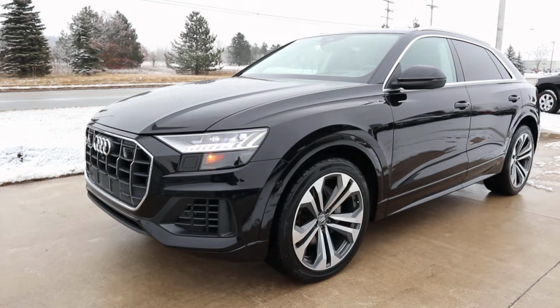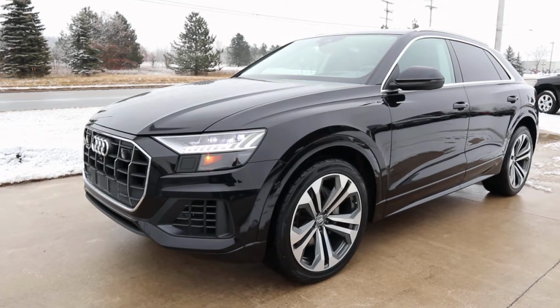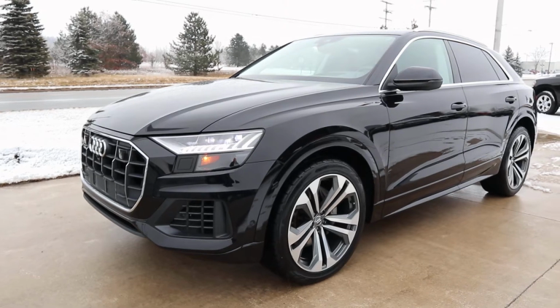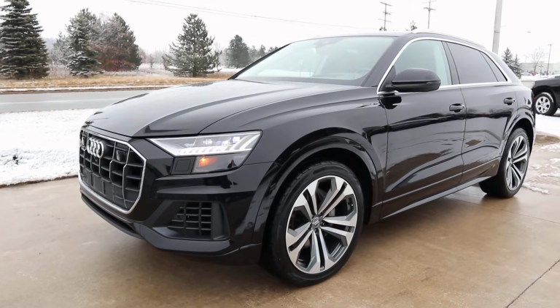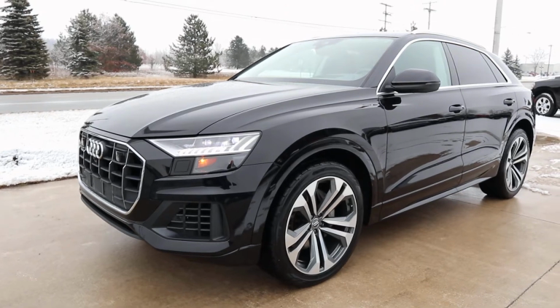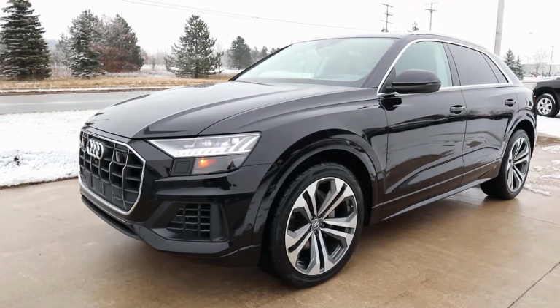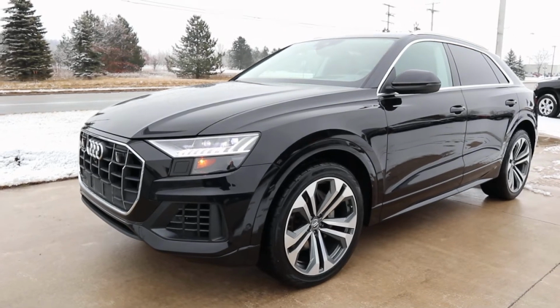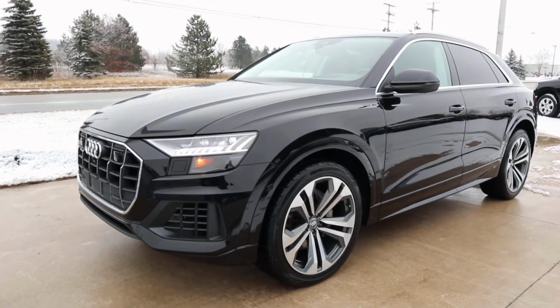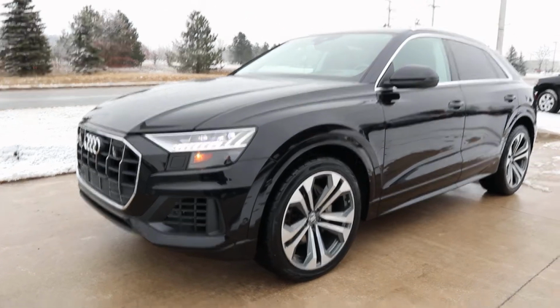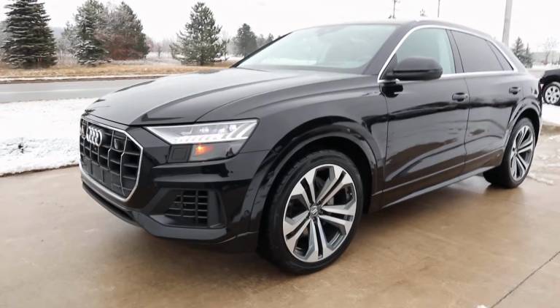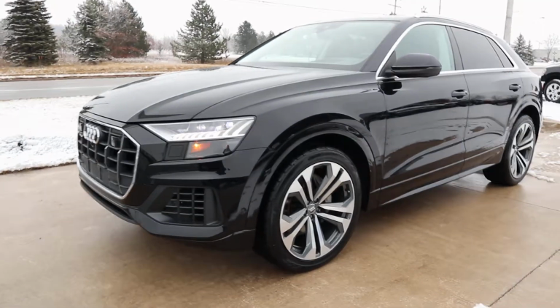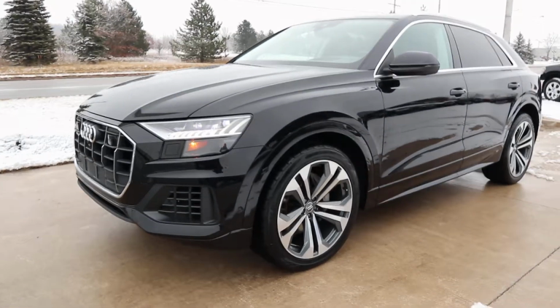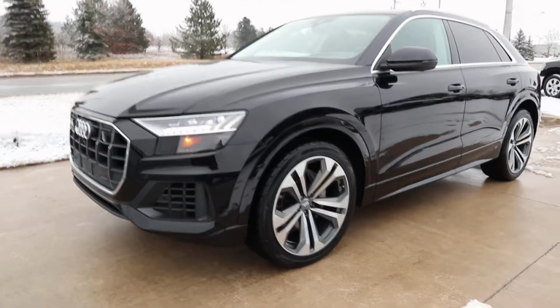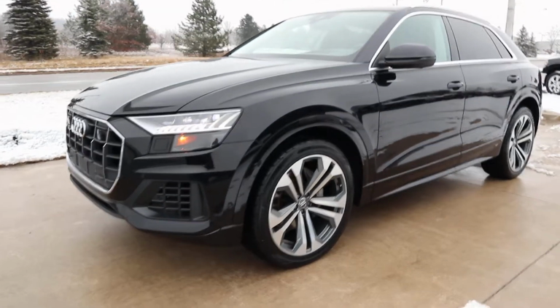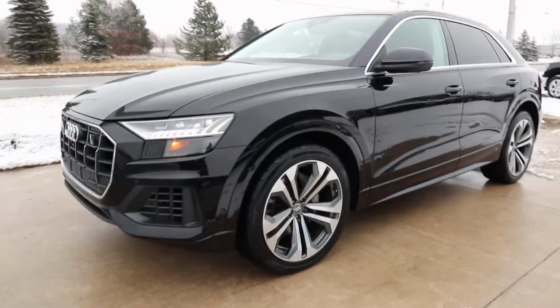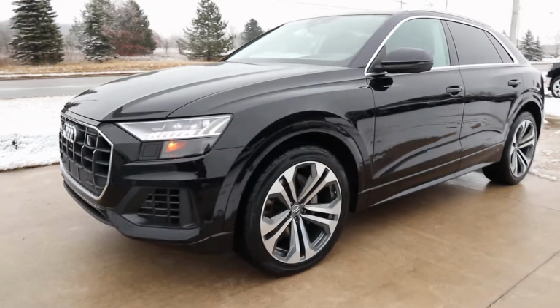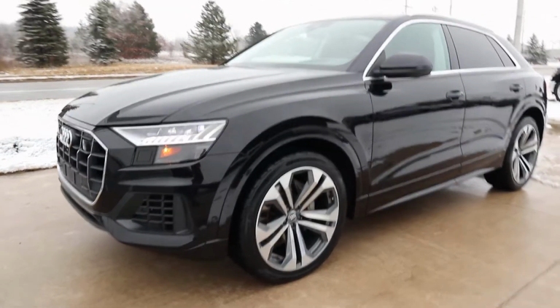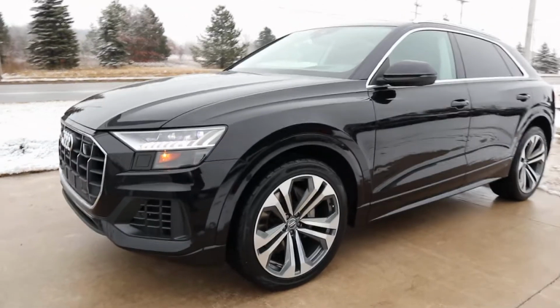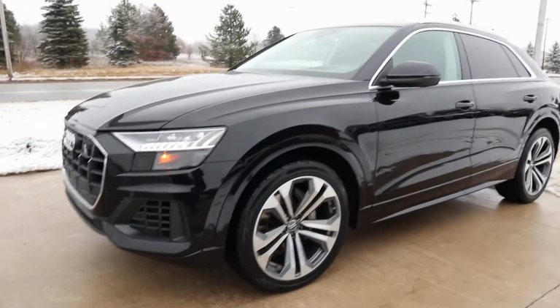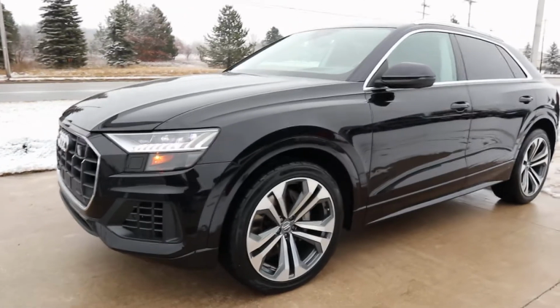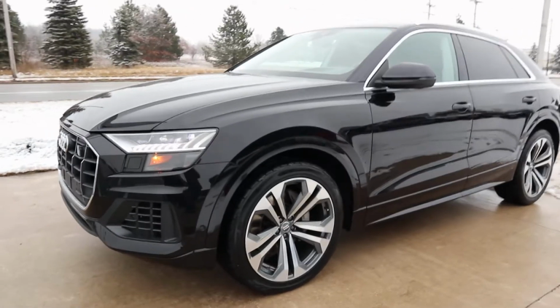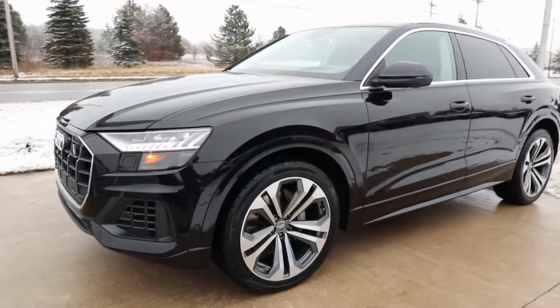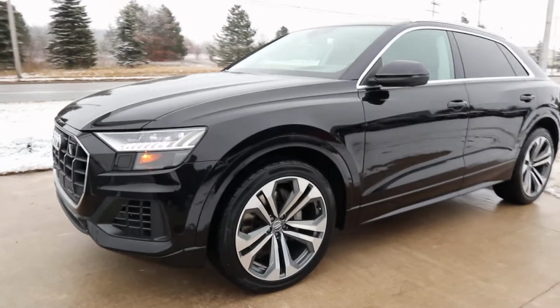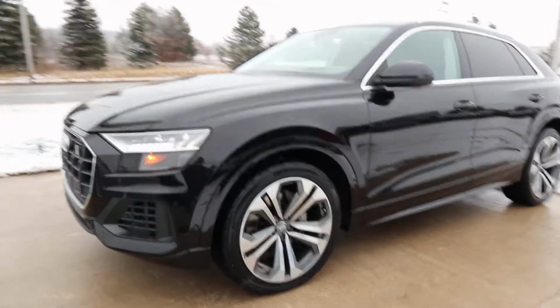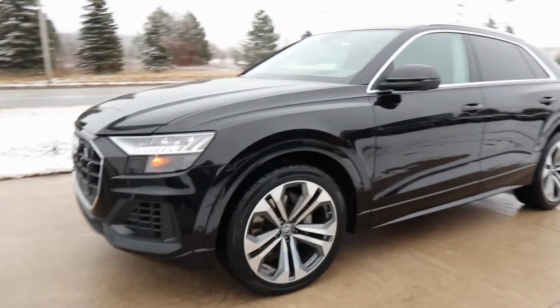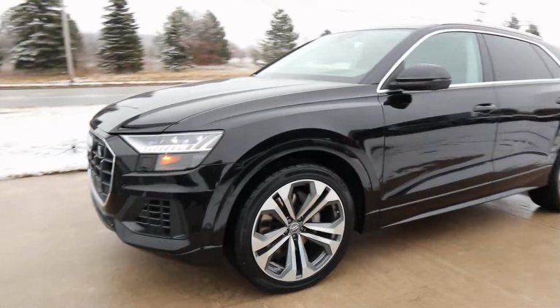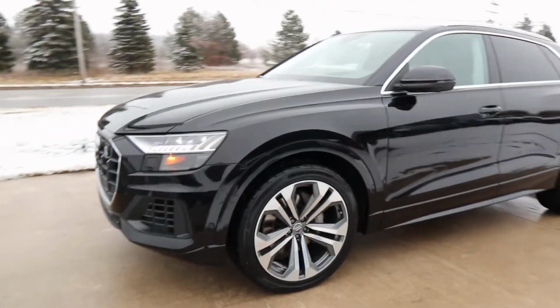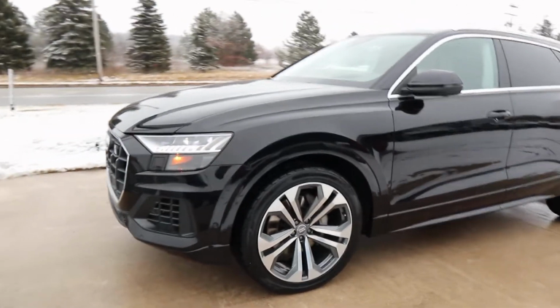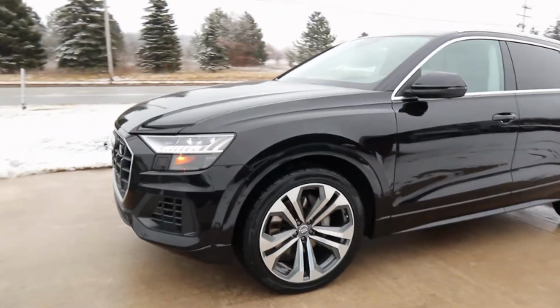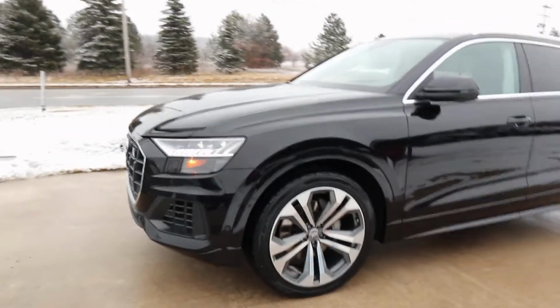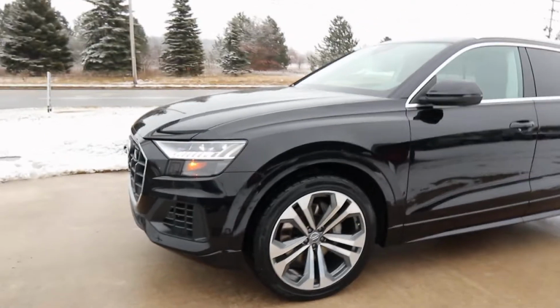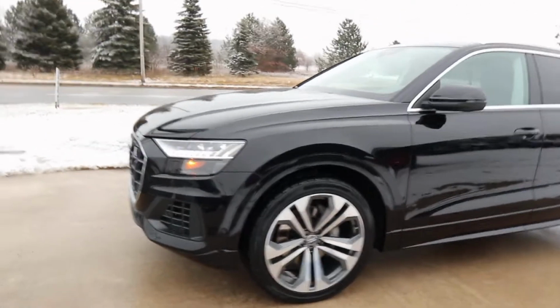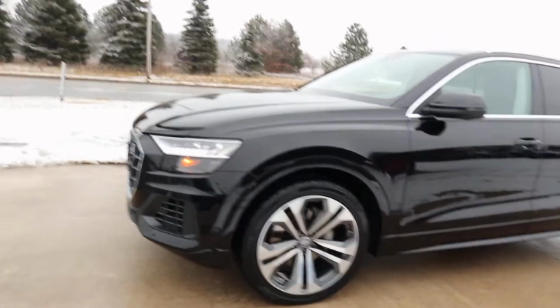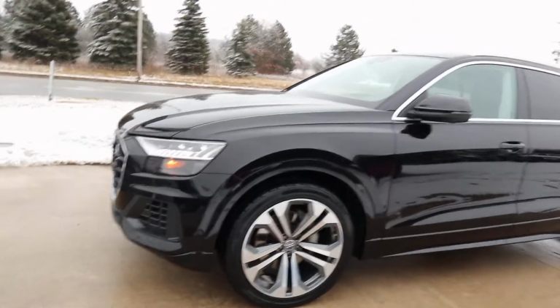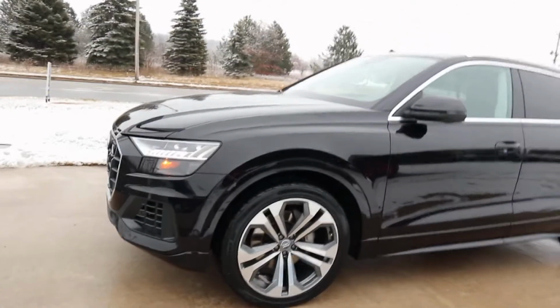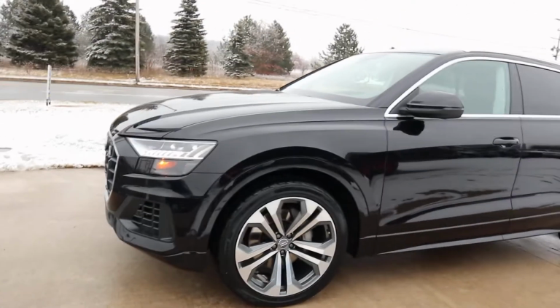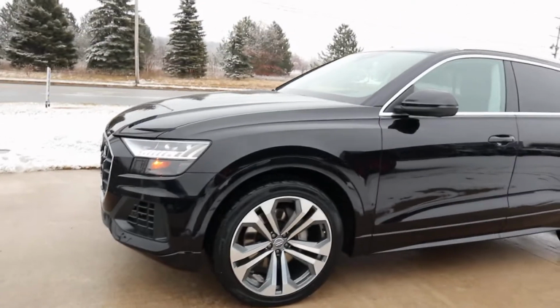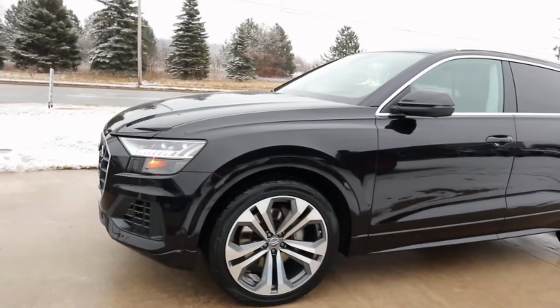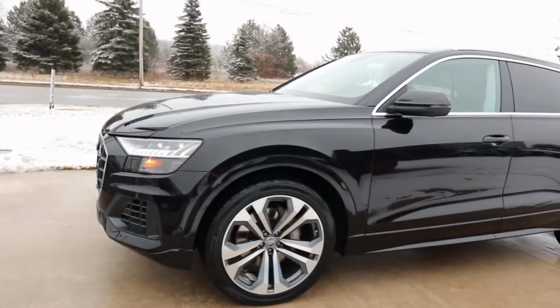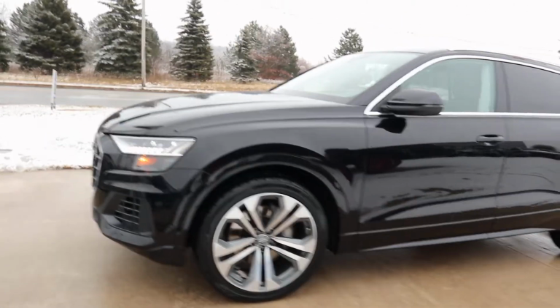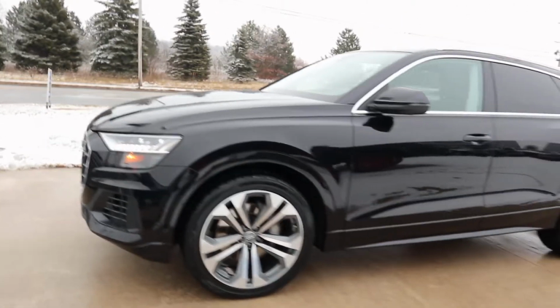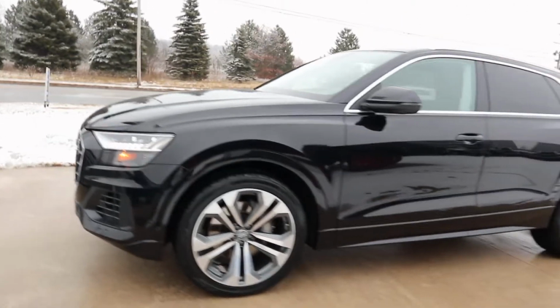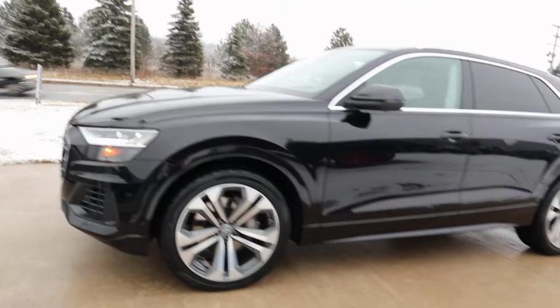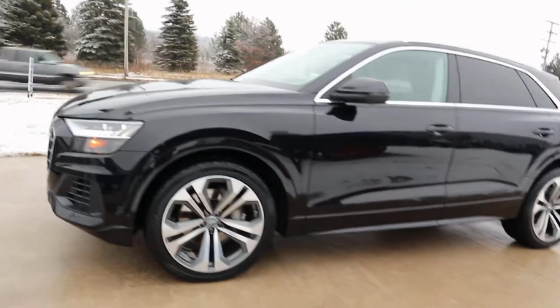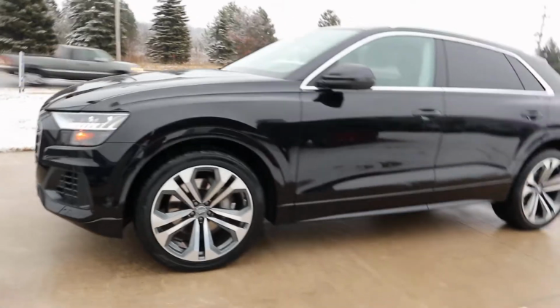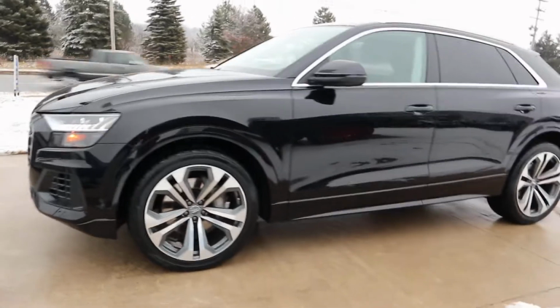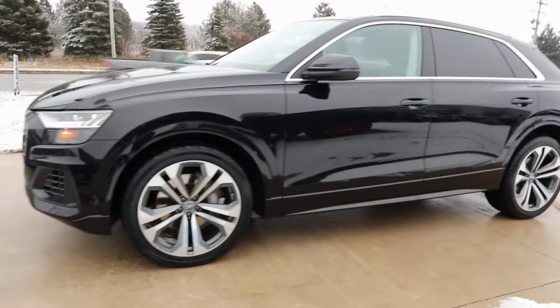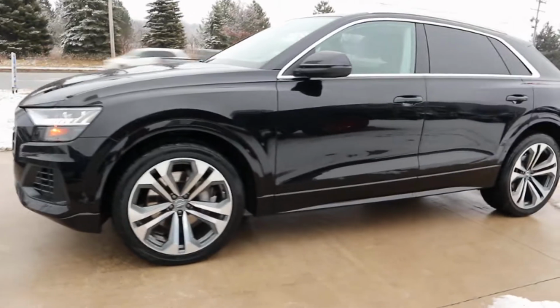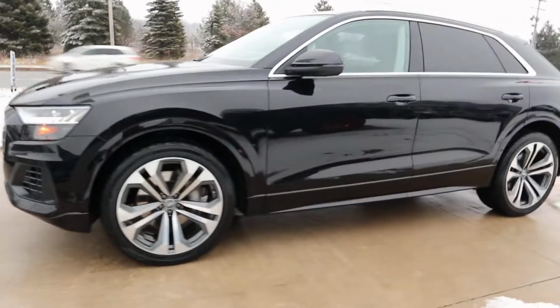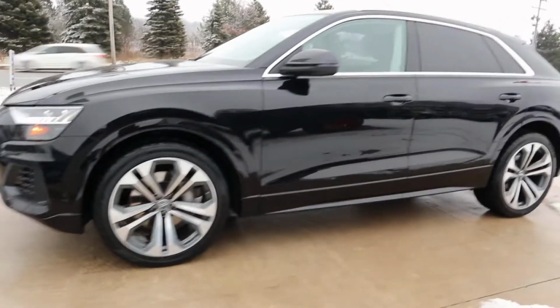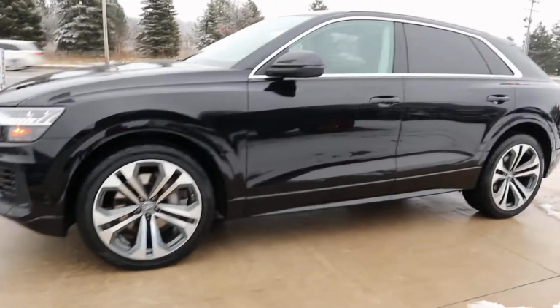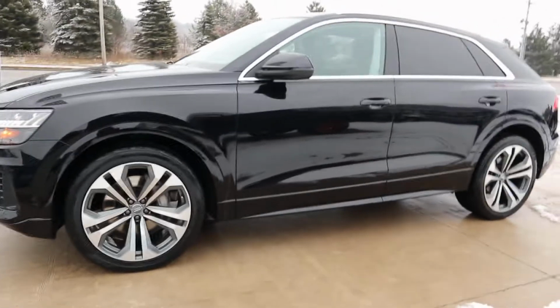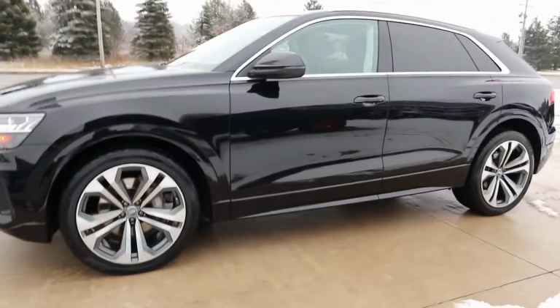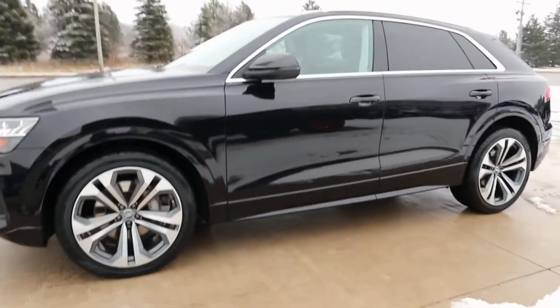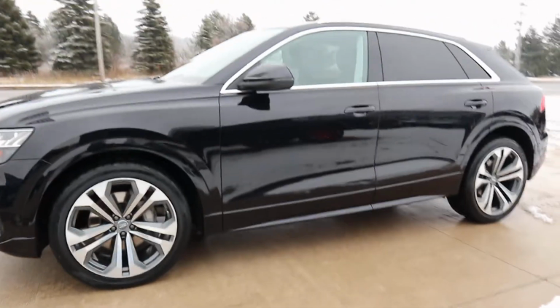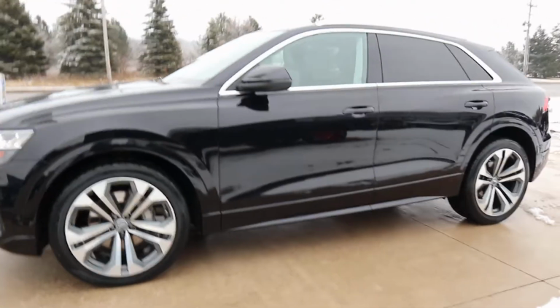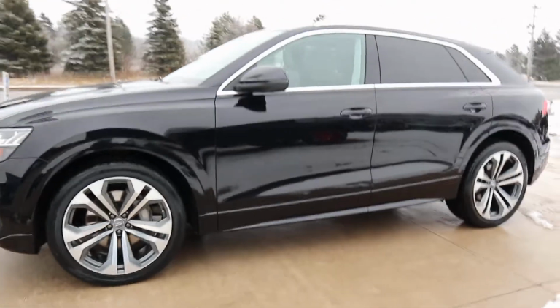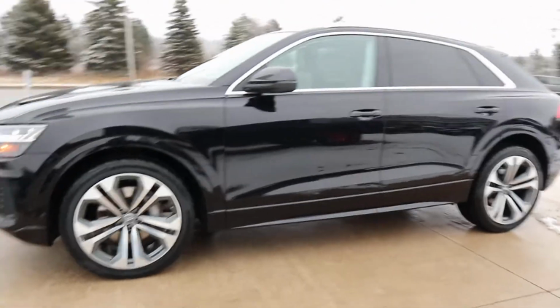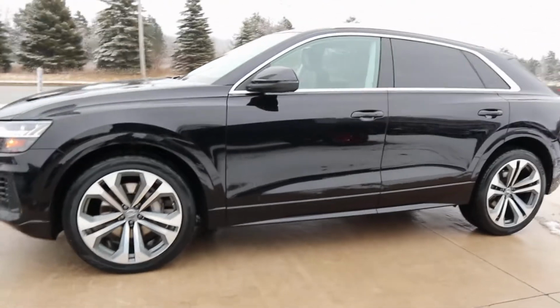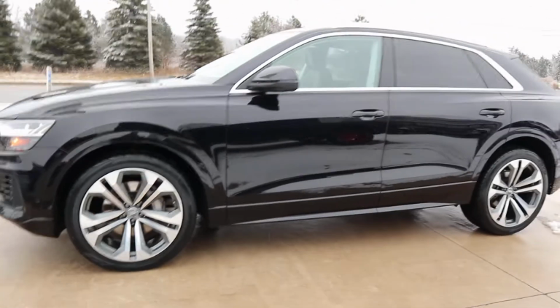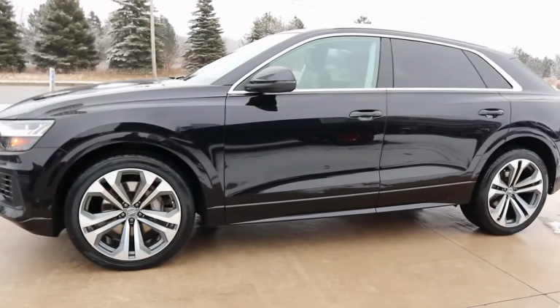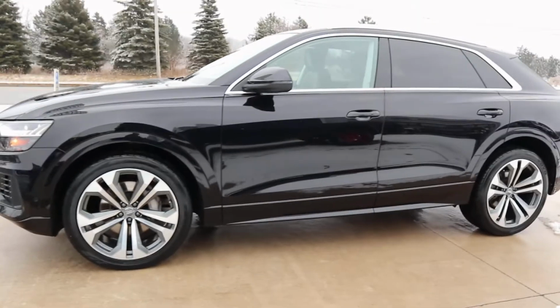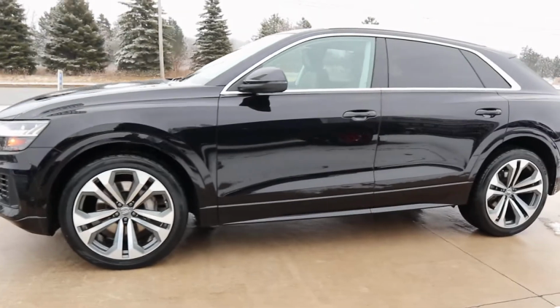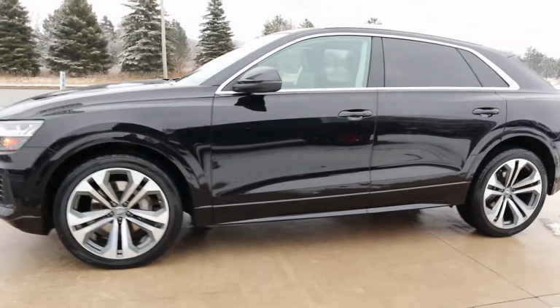Angel here at Terry Henricks Chrysler, going to take you on a quick walk around of this 2019 Audi Q8.